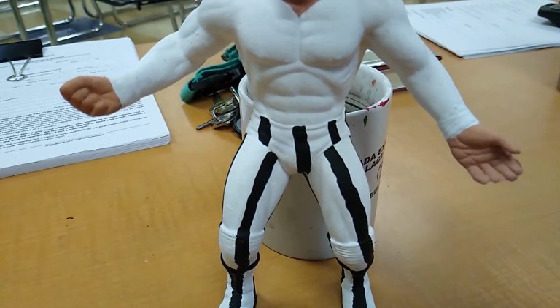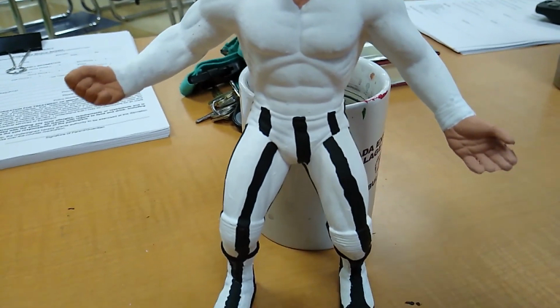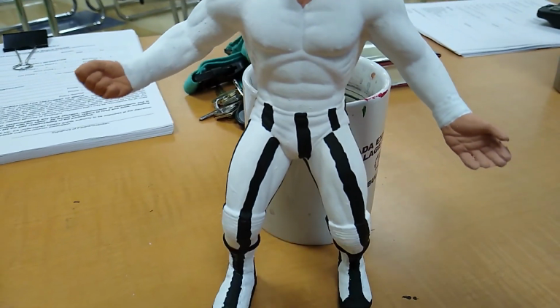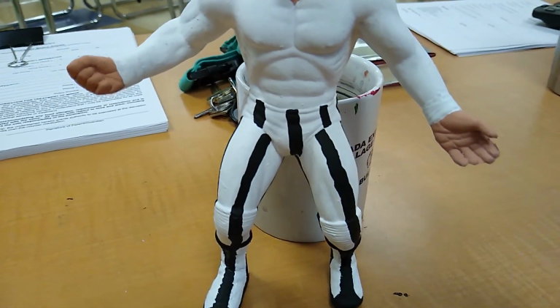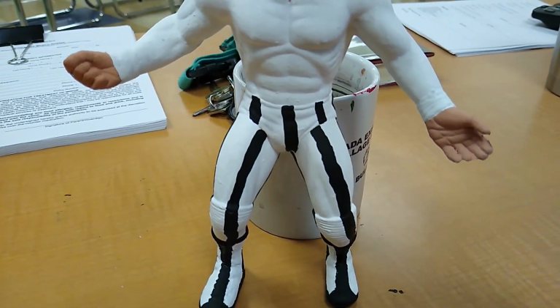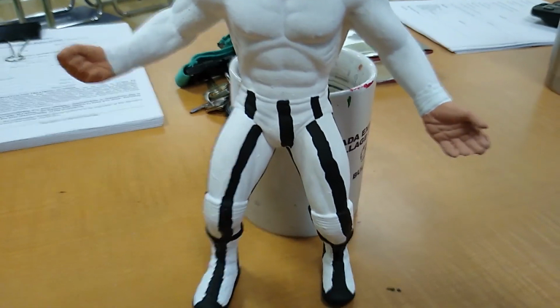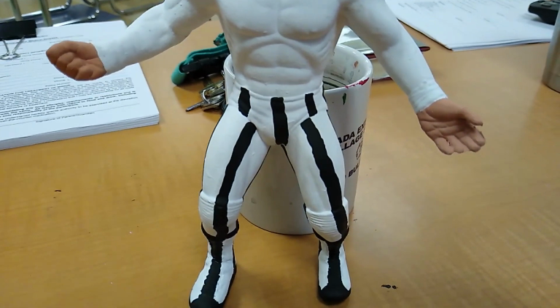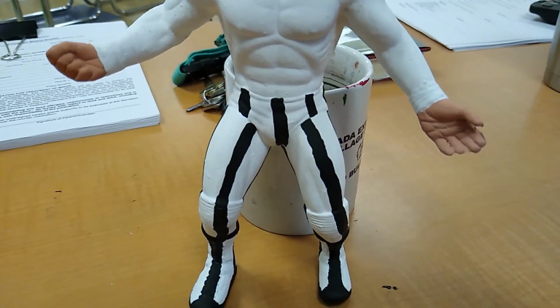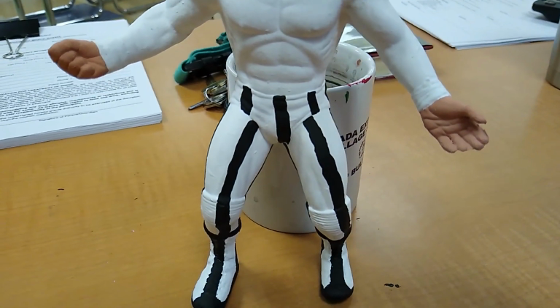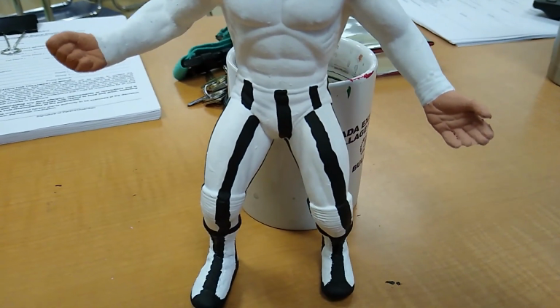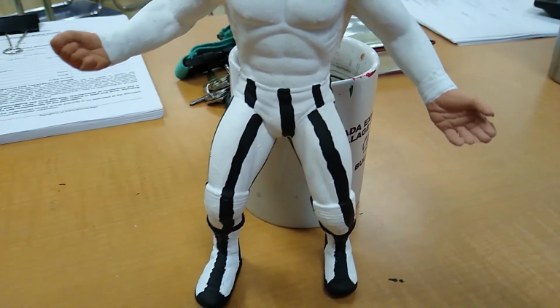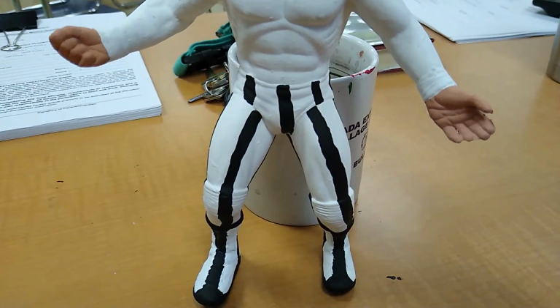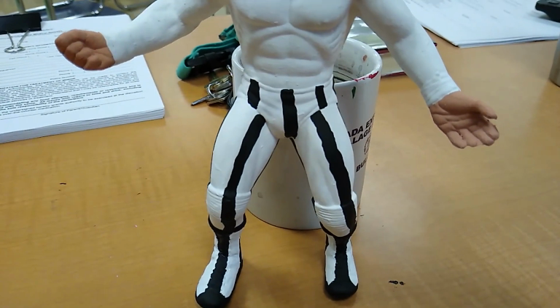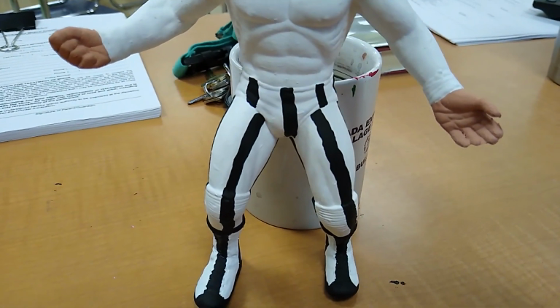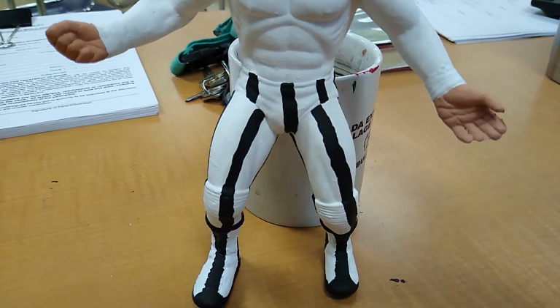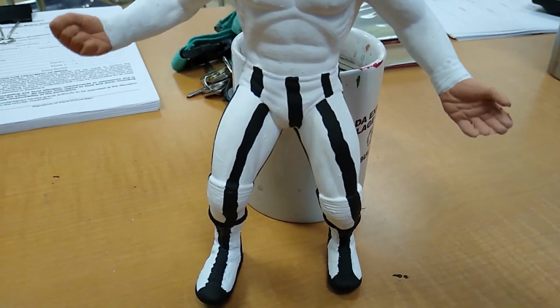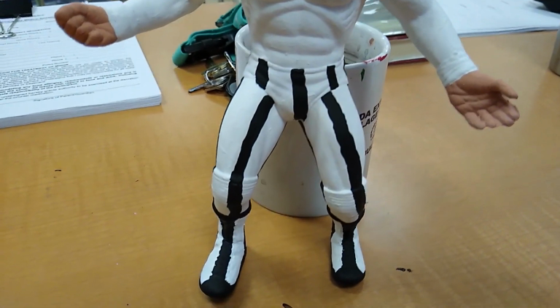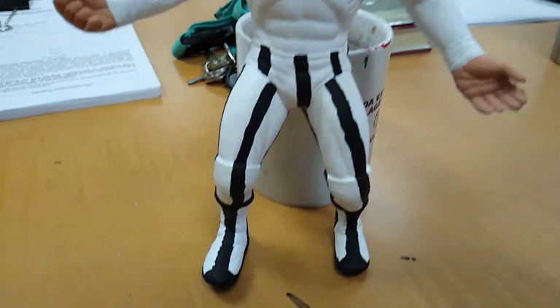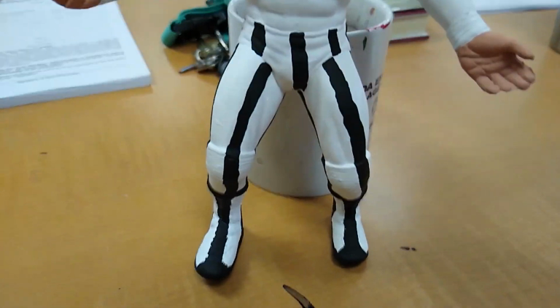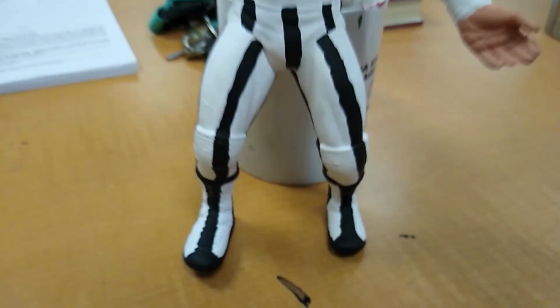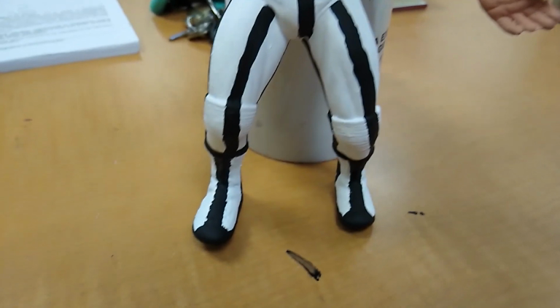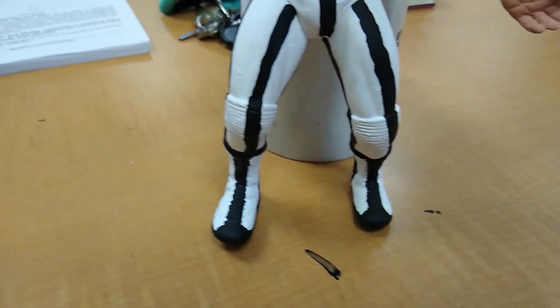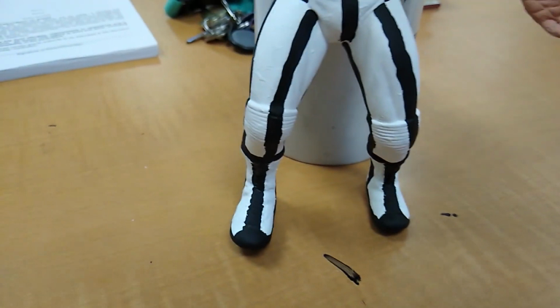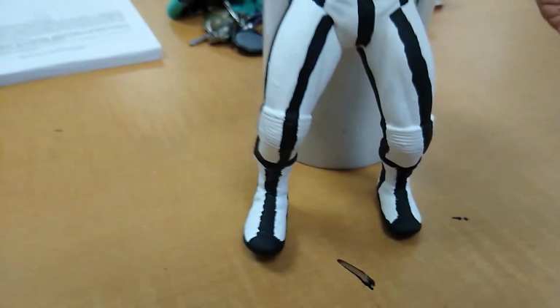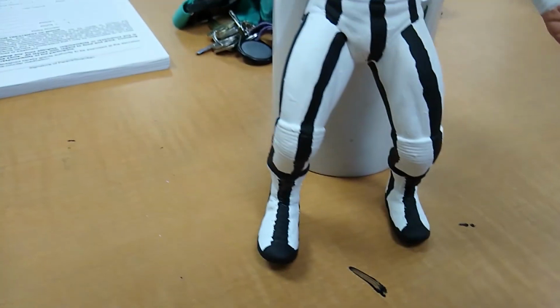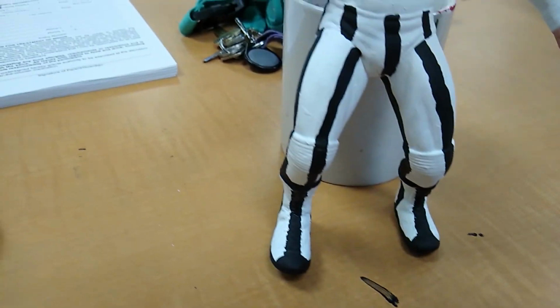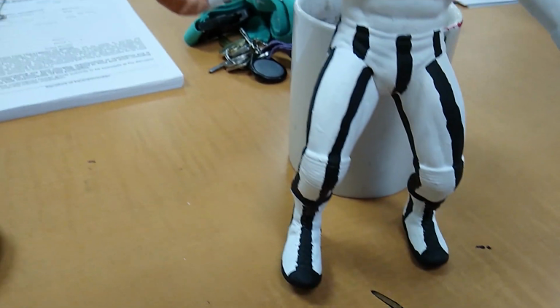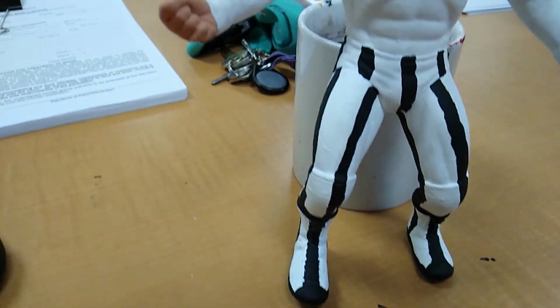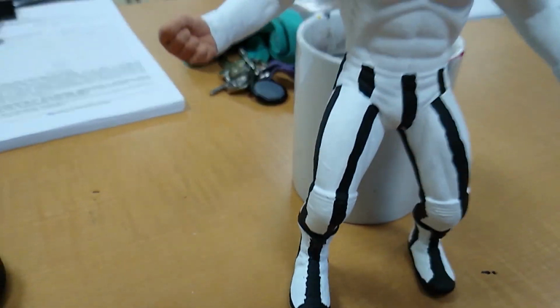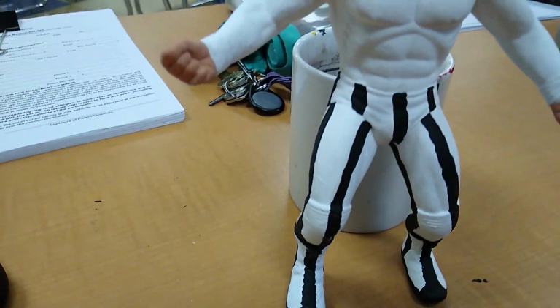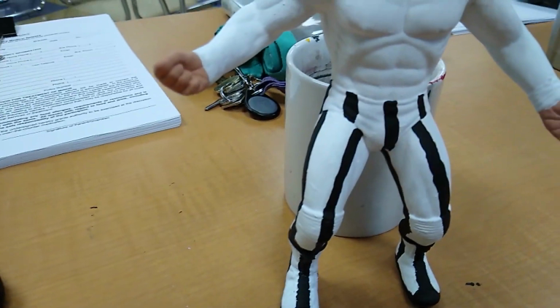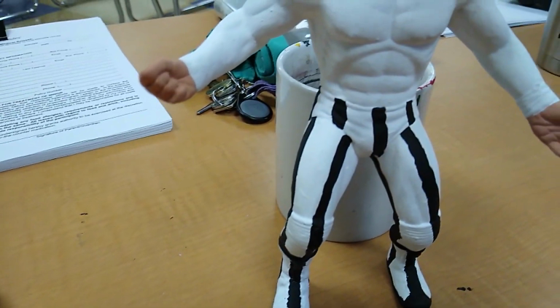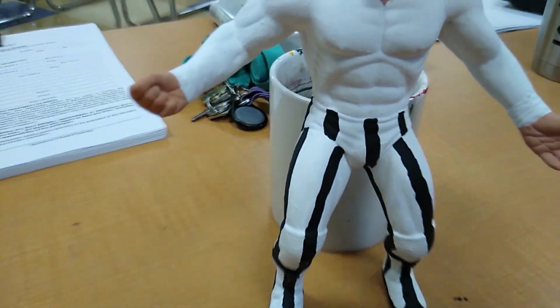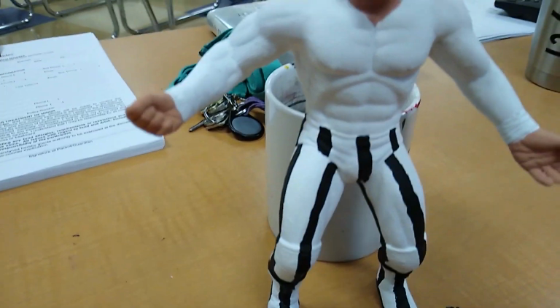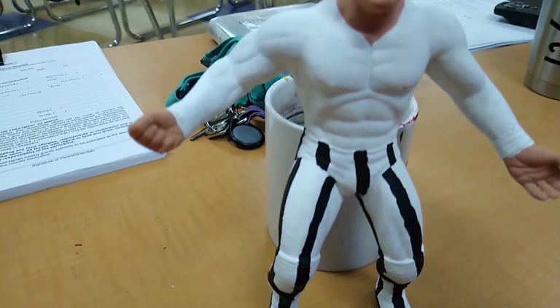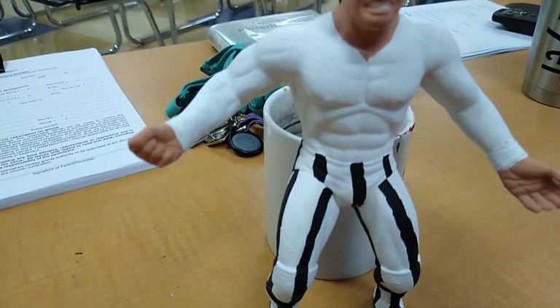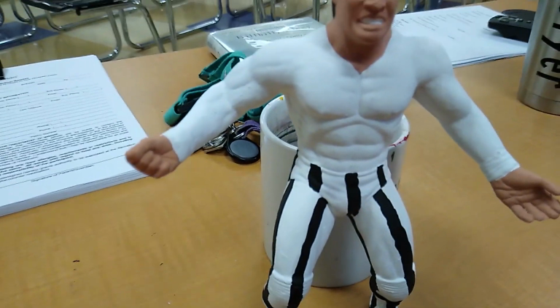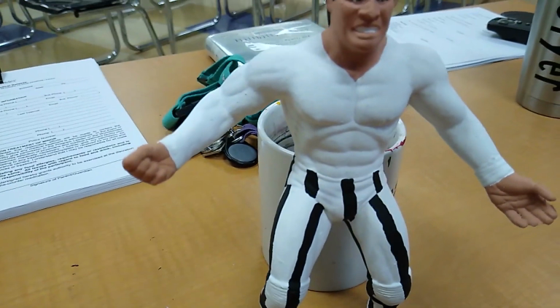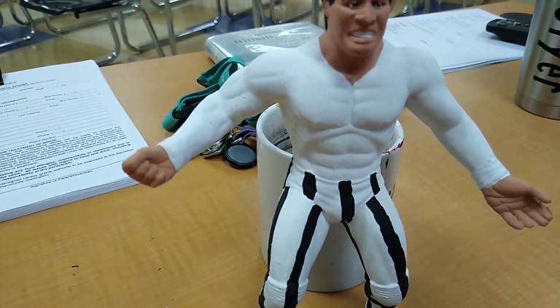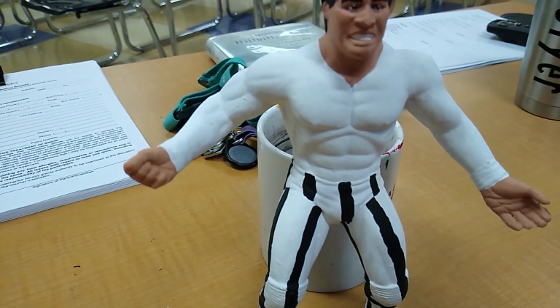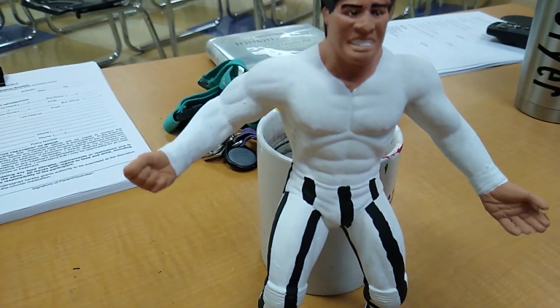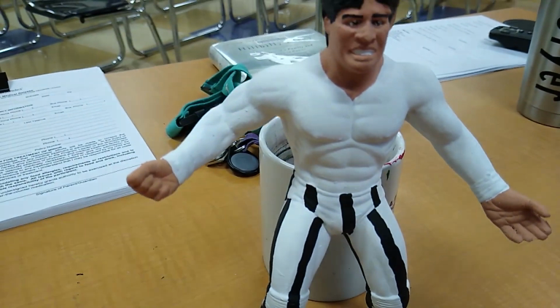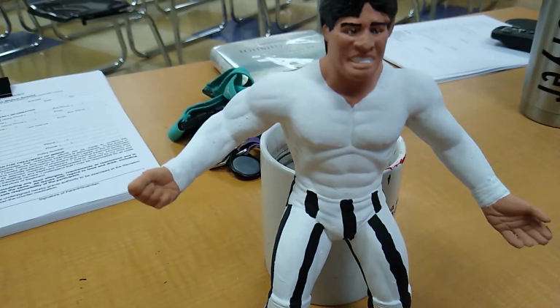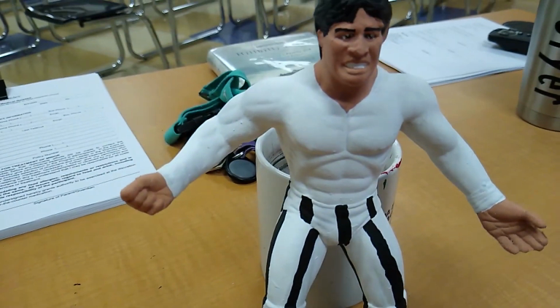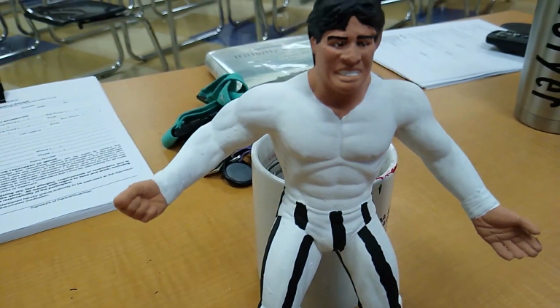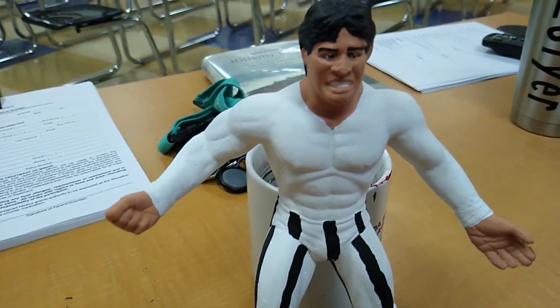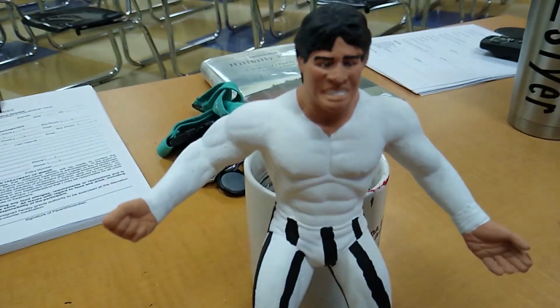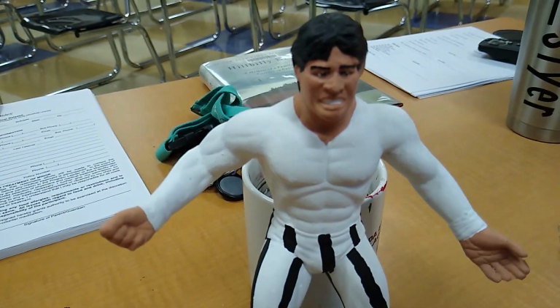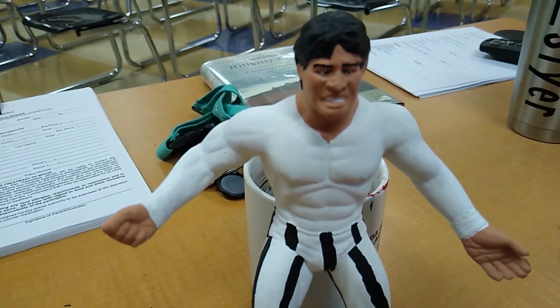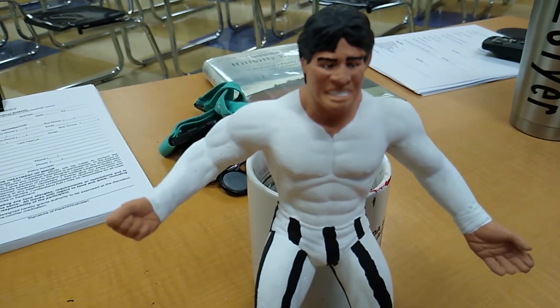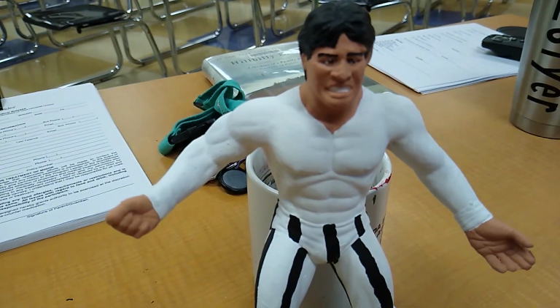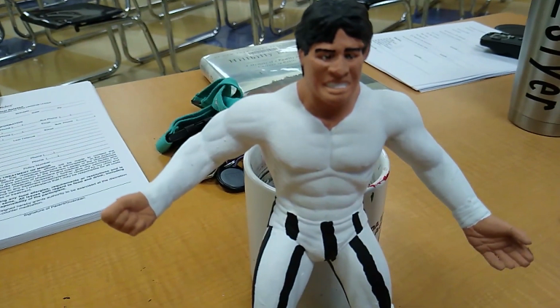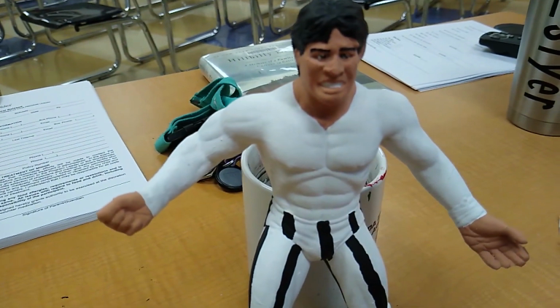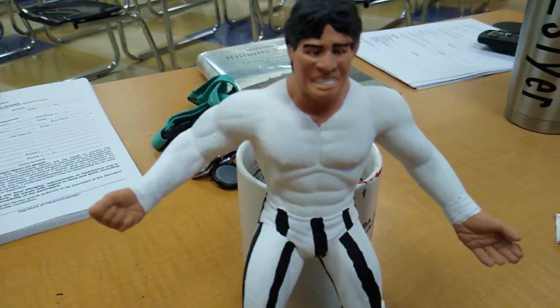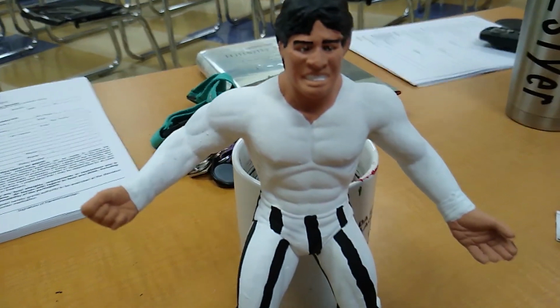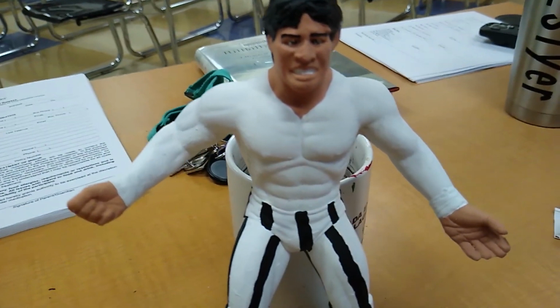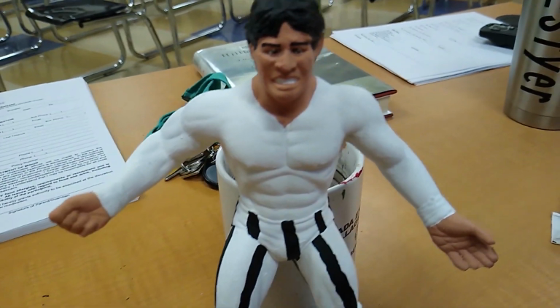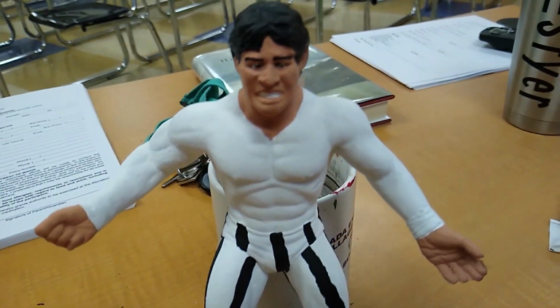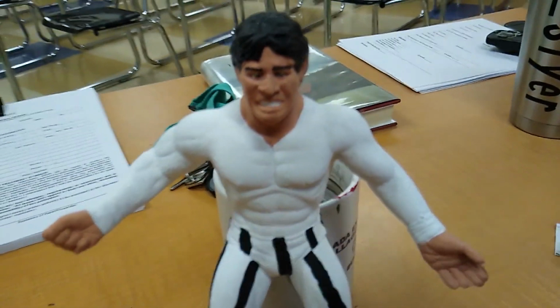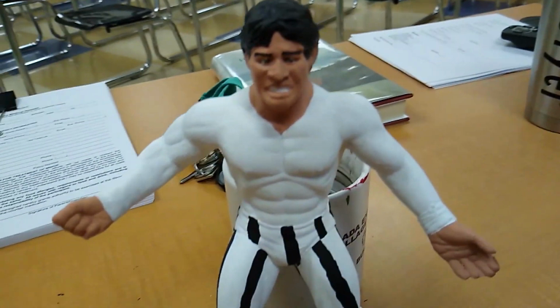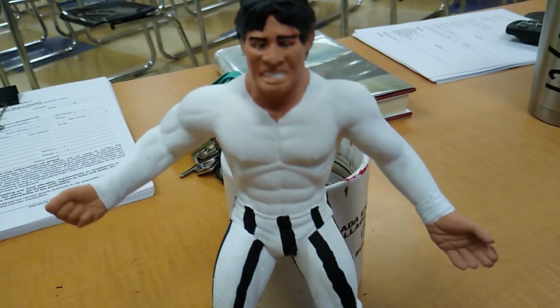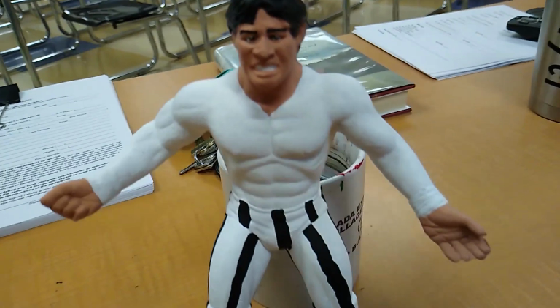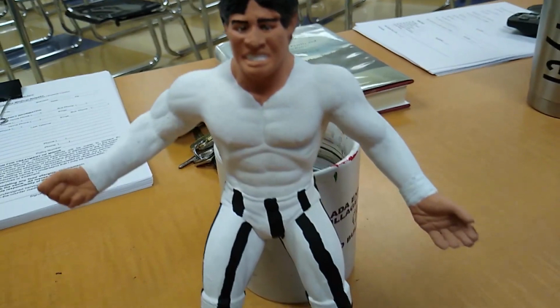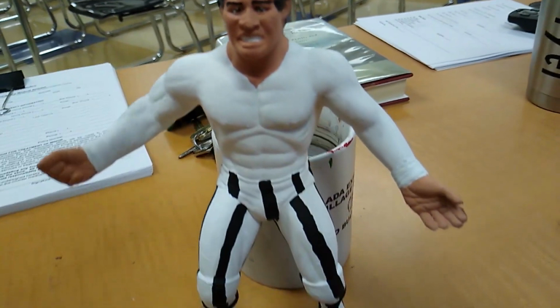It is off-centered on his pants, but I did that on purpose — that's the picture I used, it was actually off-centered. Just jet black, Snow White, and my Fleshtone color. And that was it.